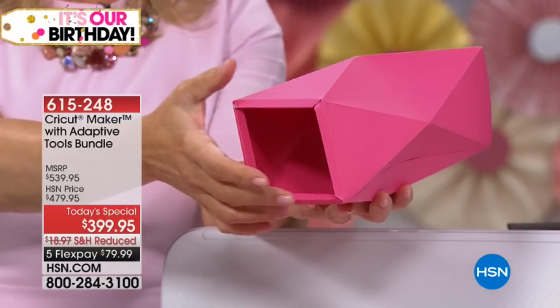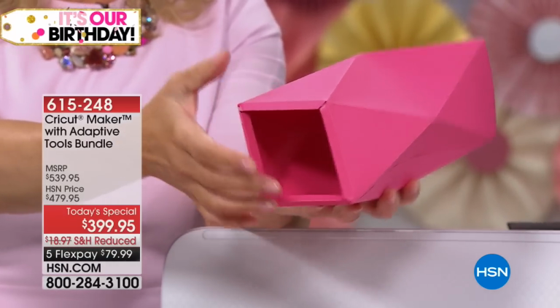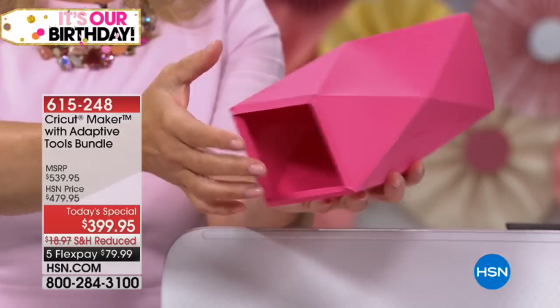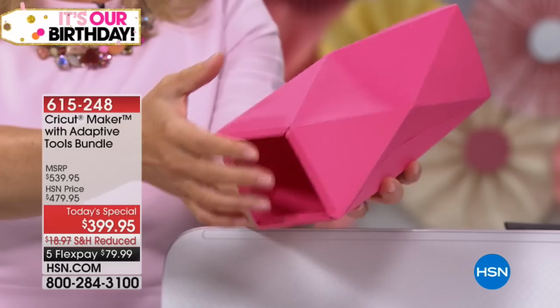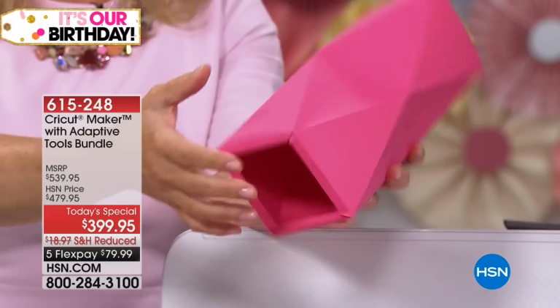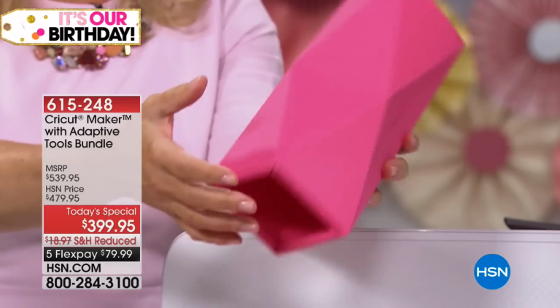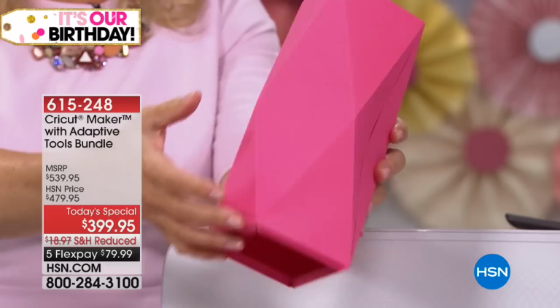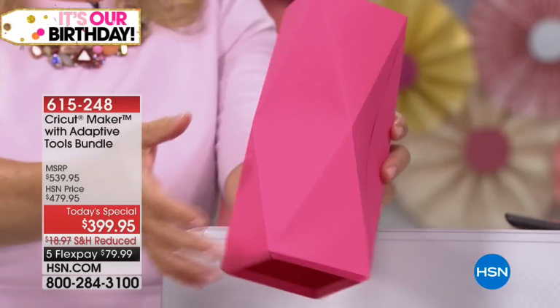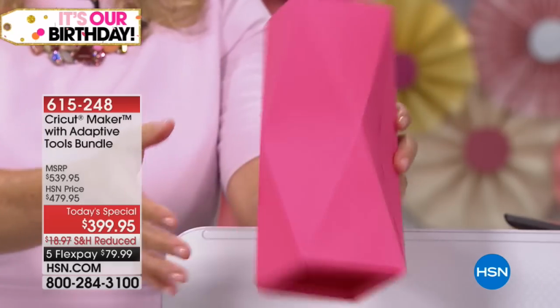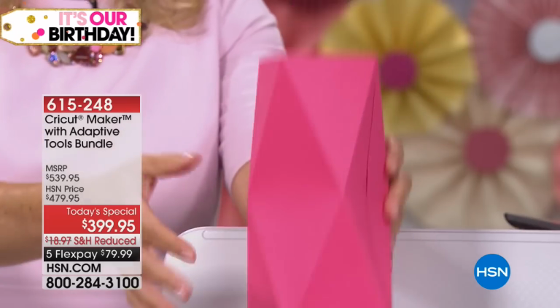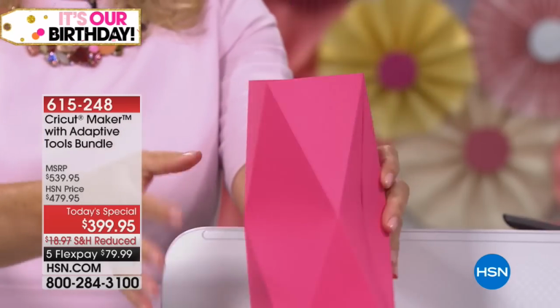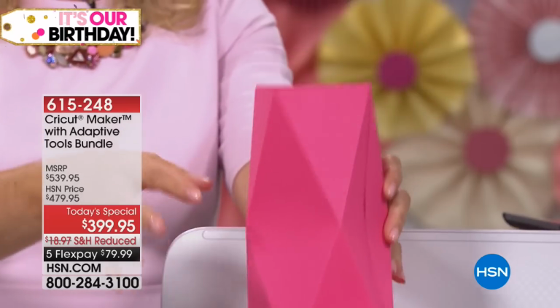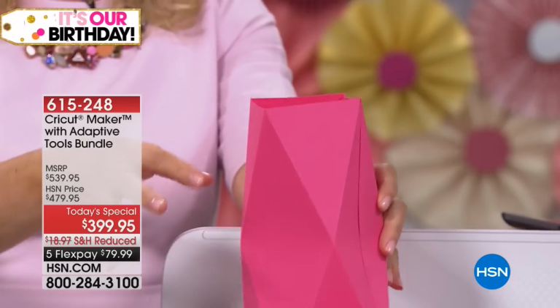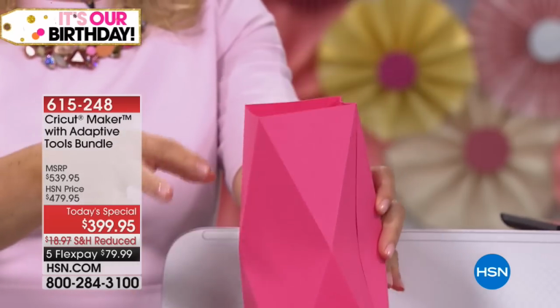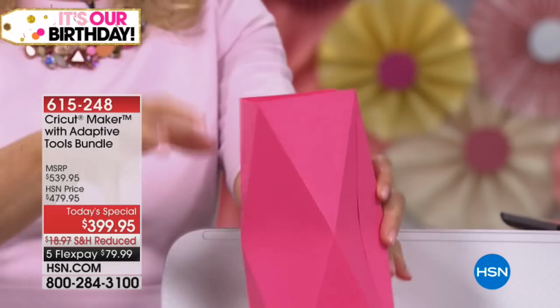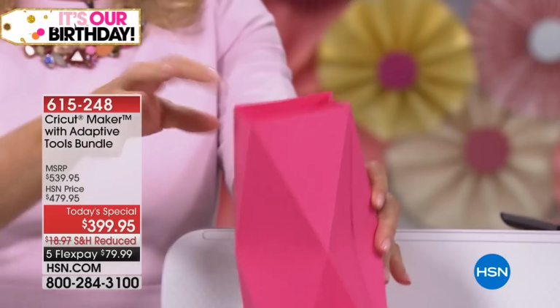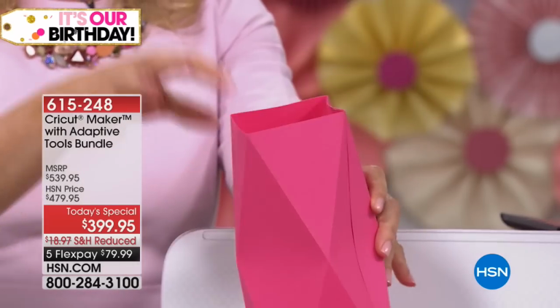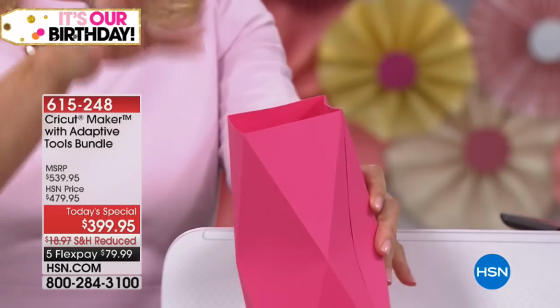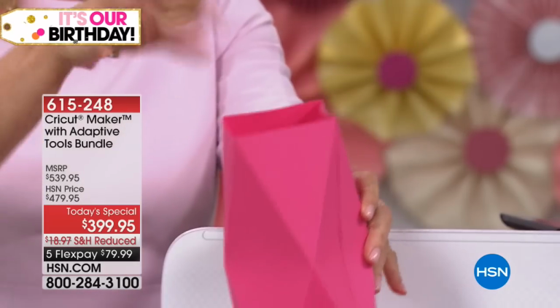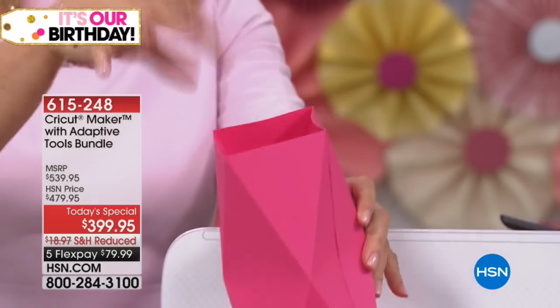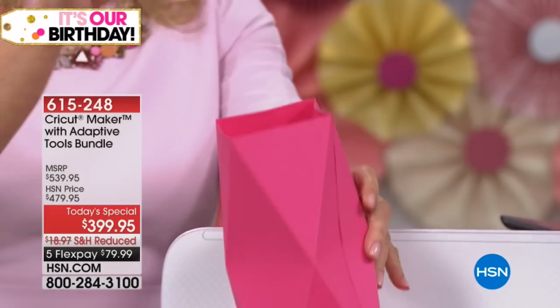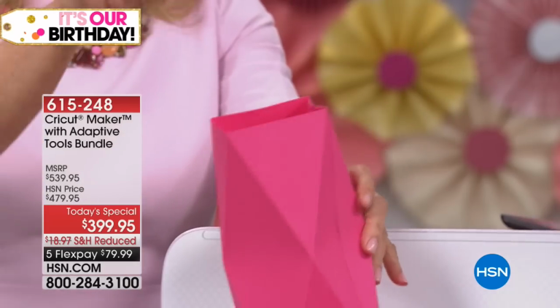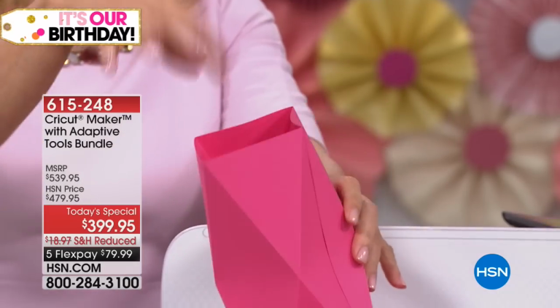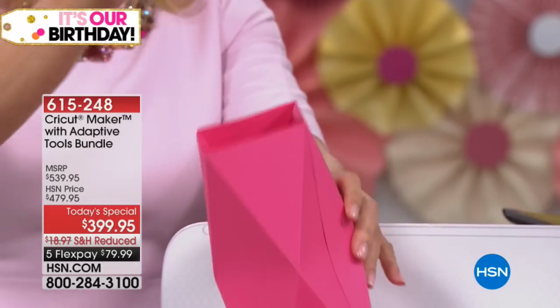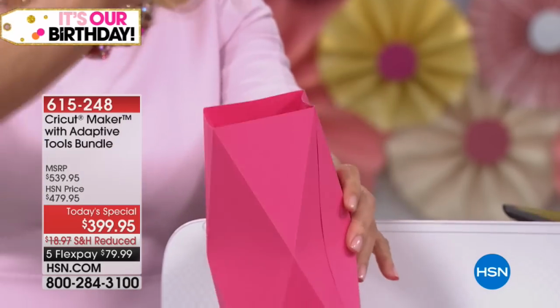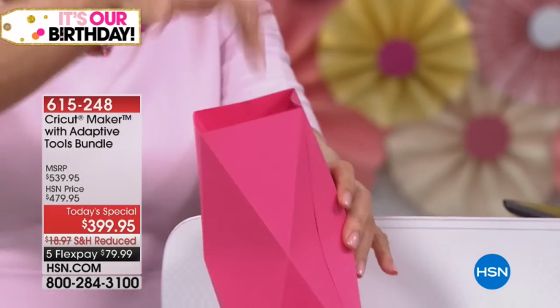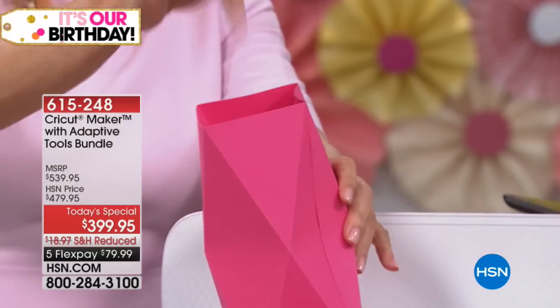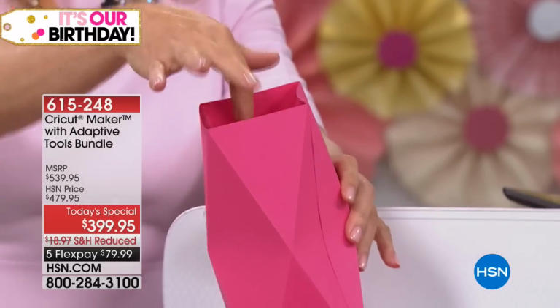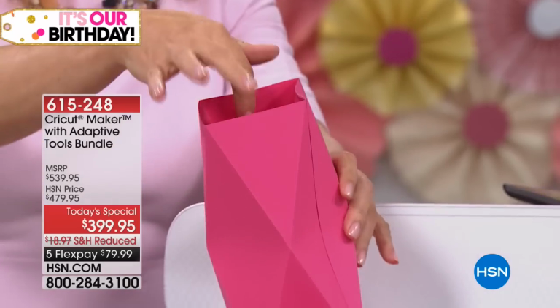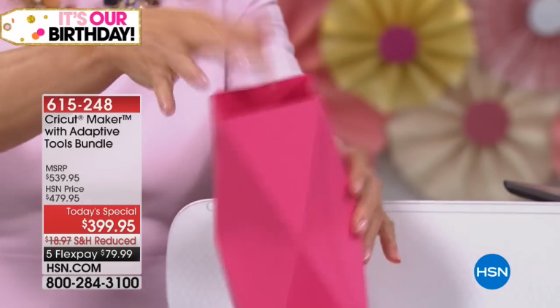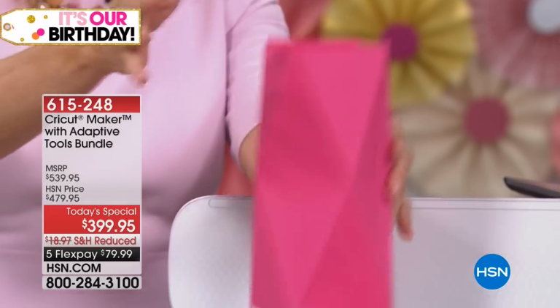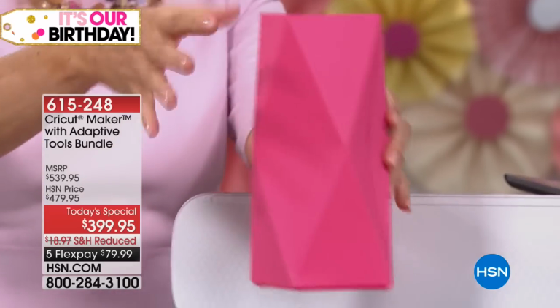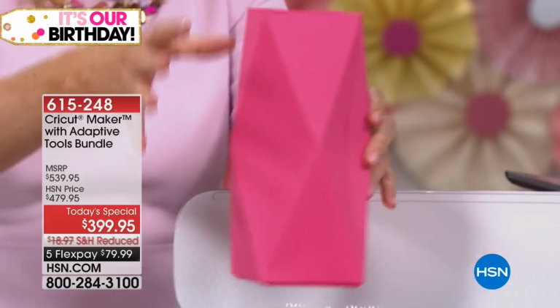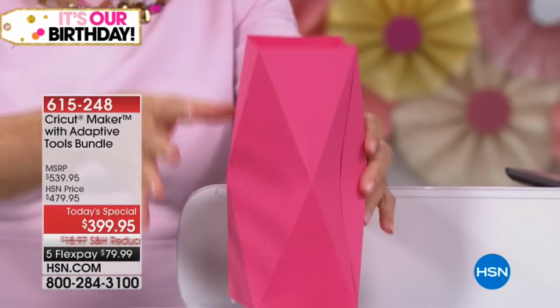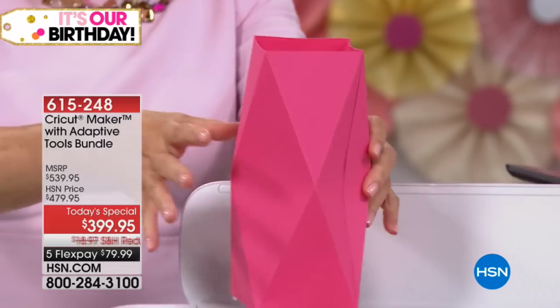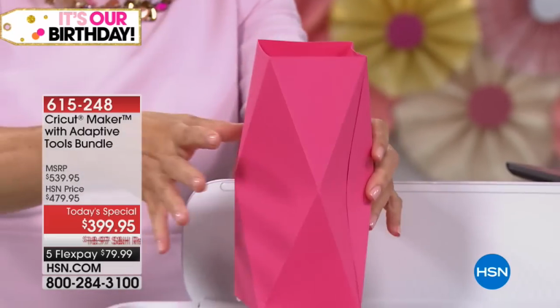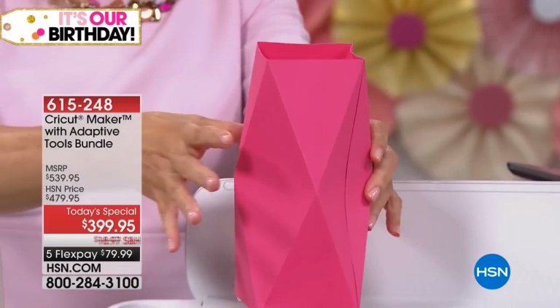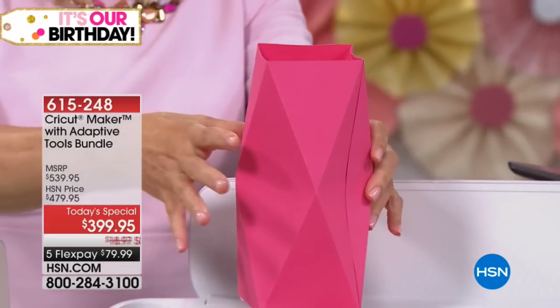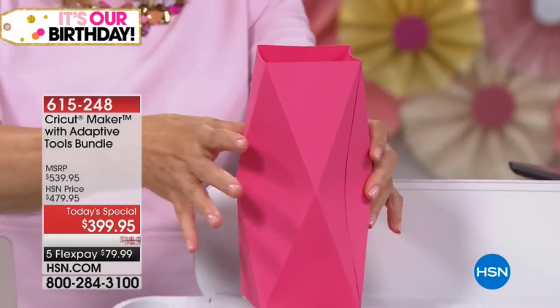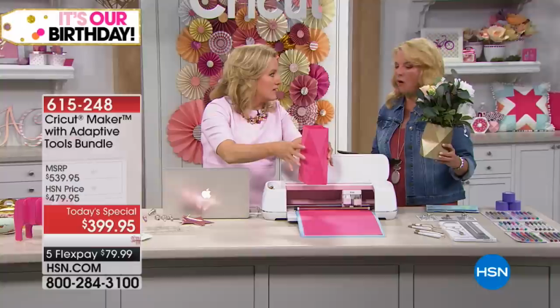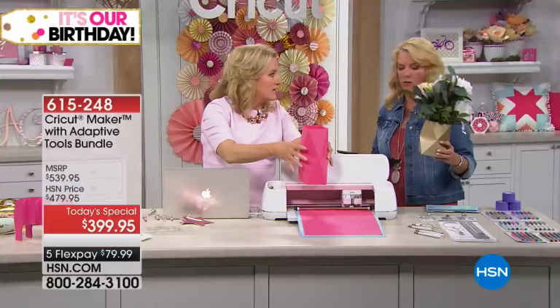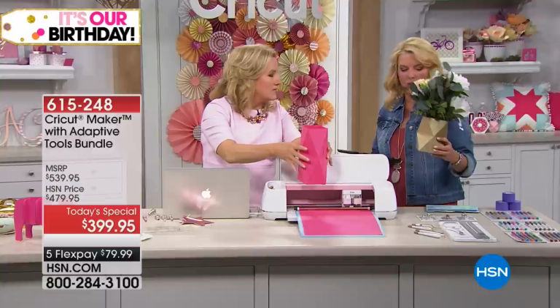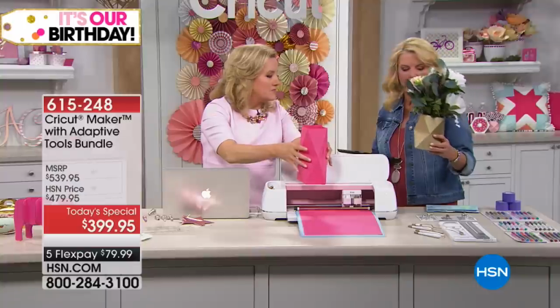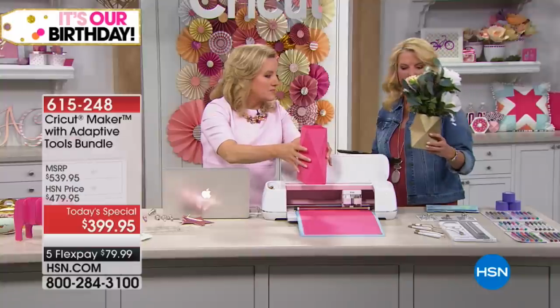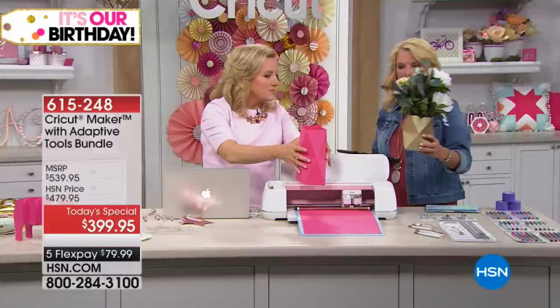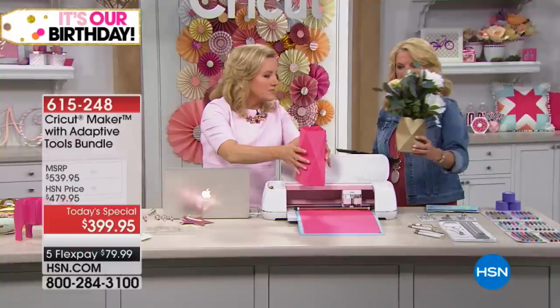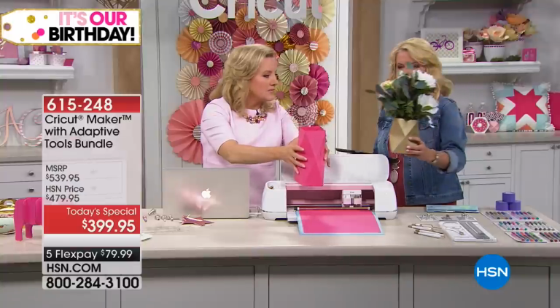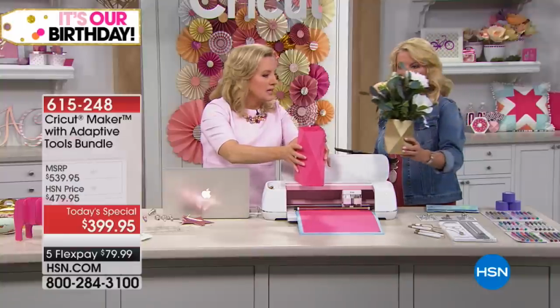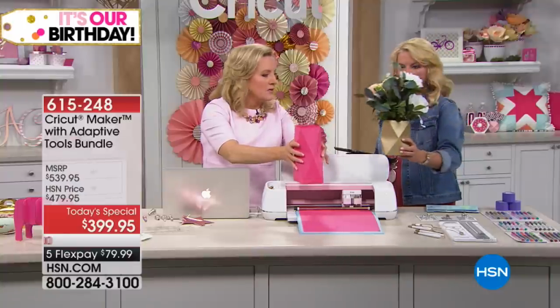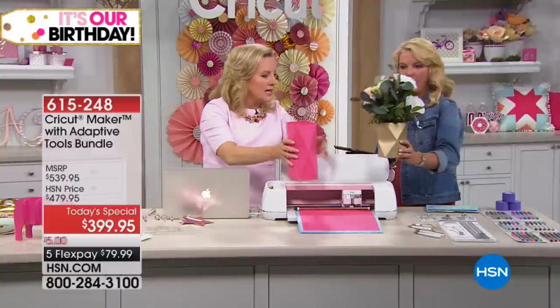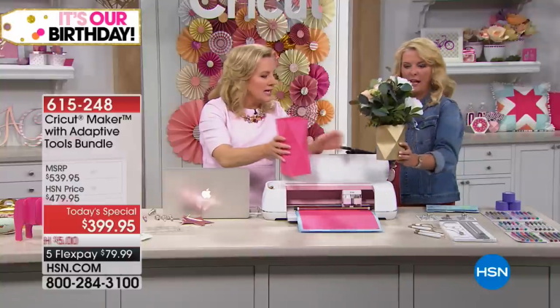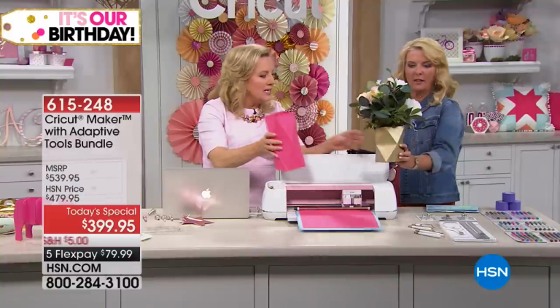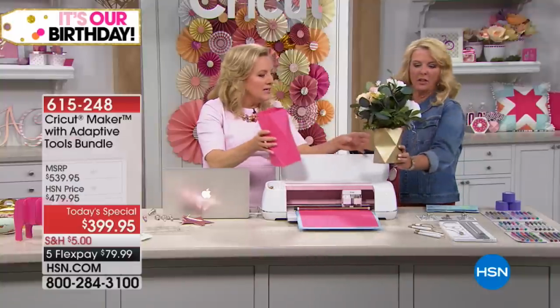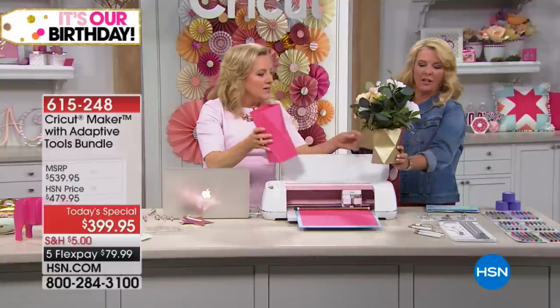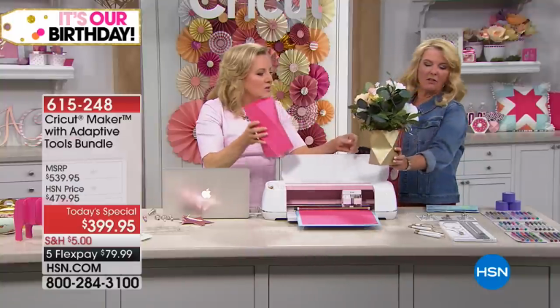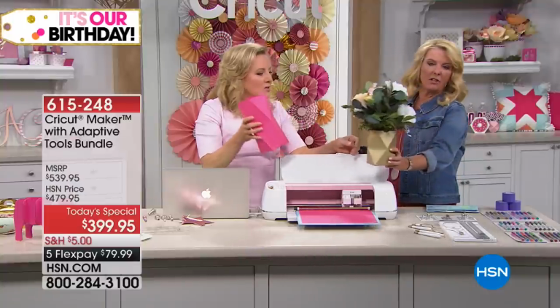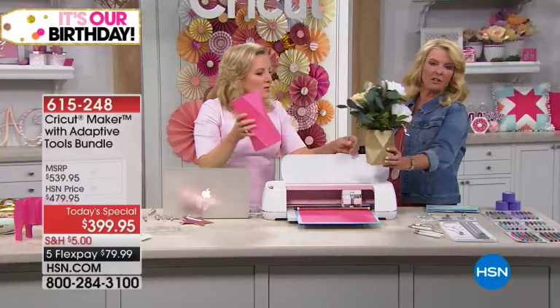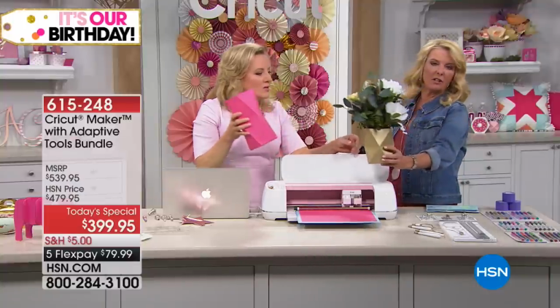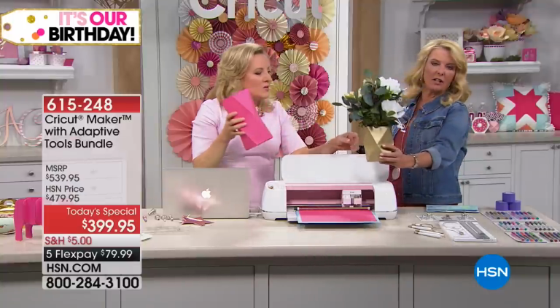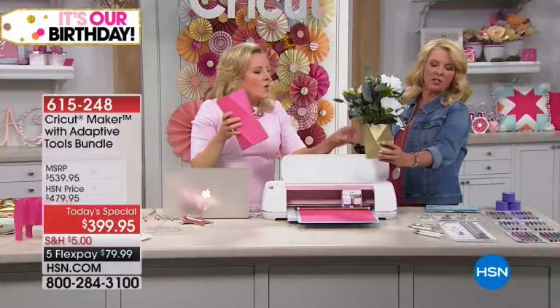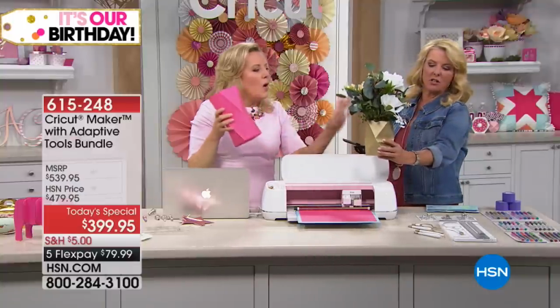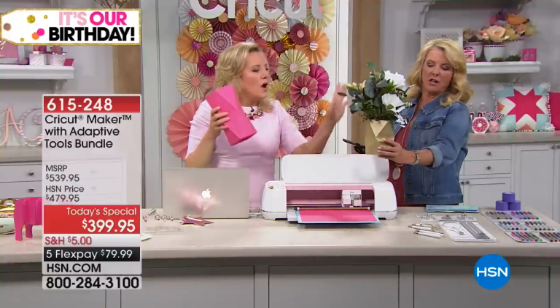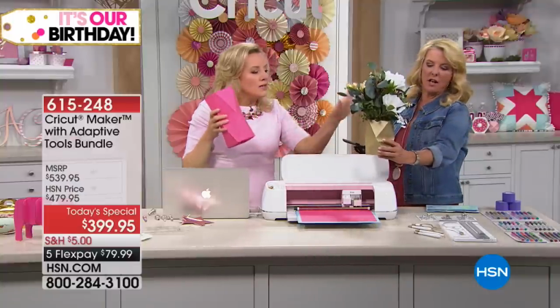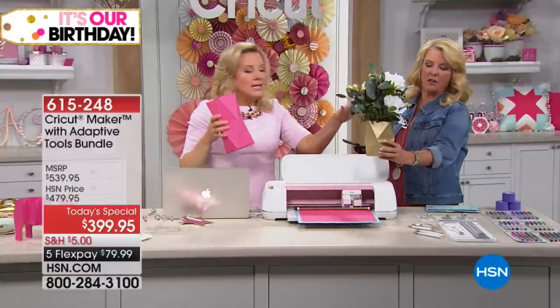You actually put a real glass vase inside — this paper structure is a cover. Look how cute that turned out!